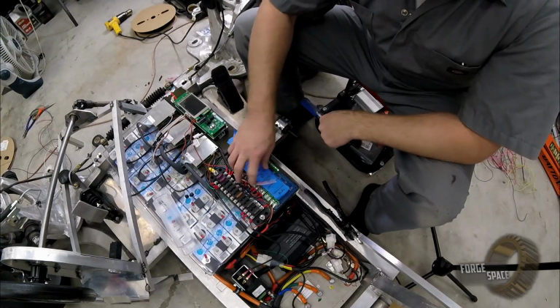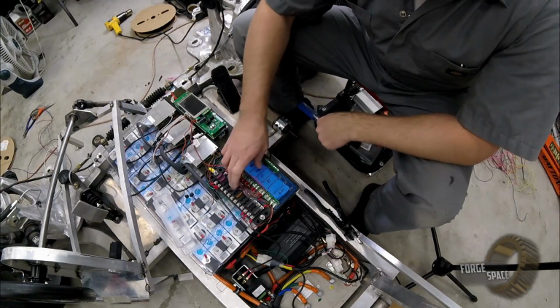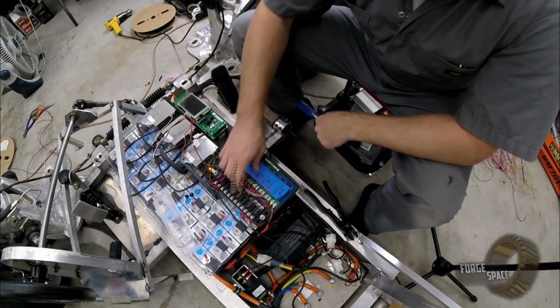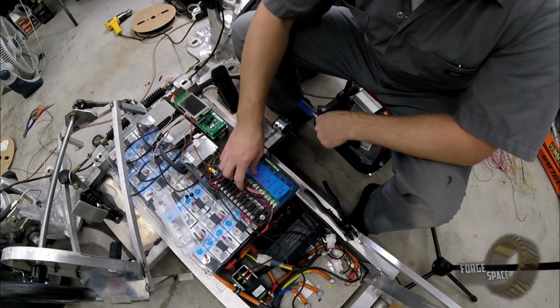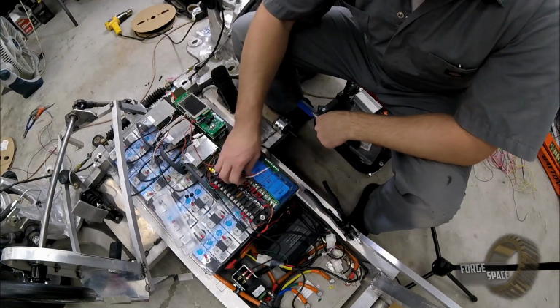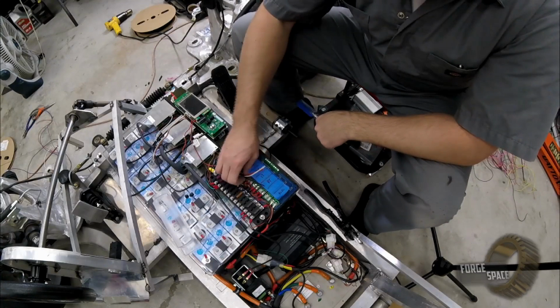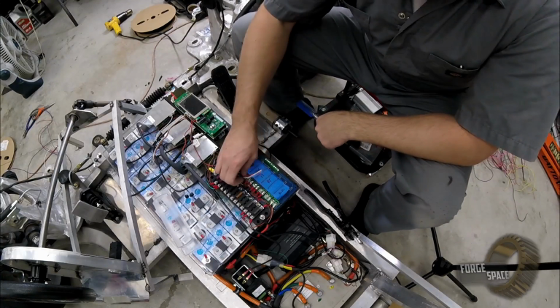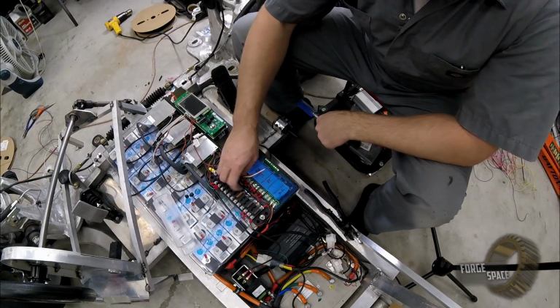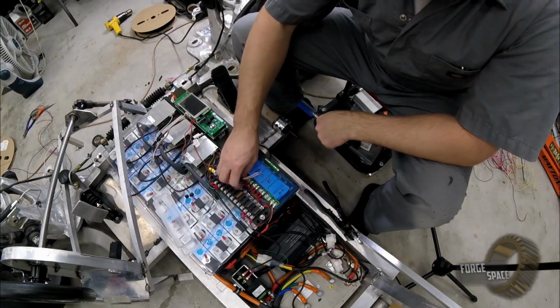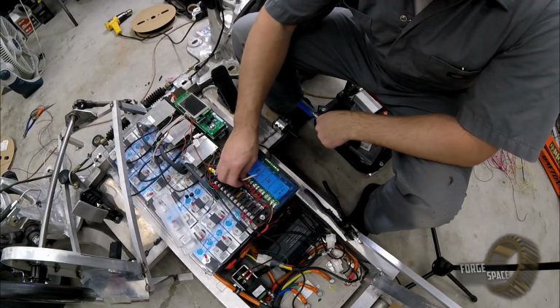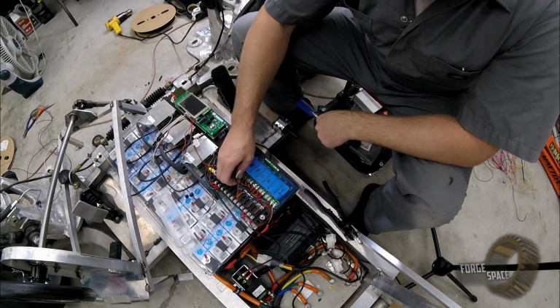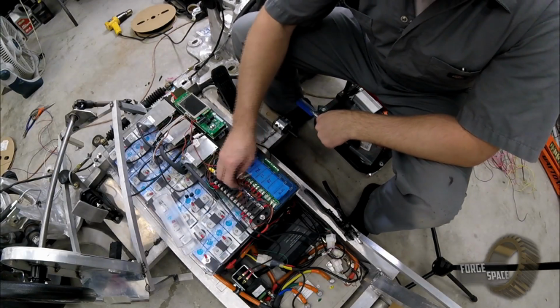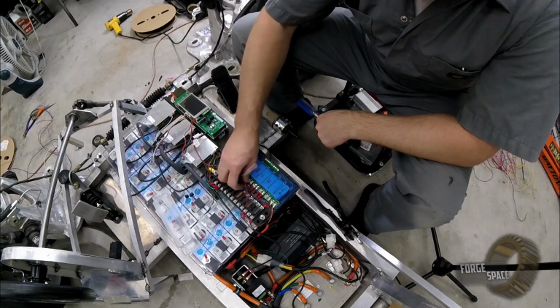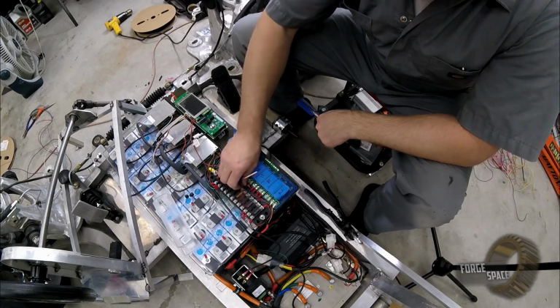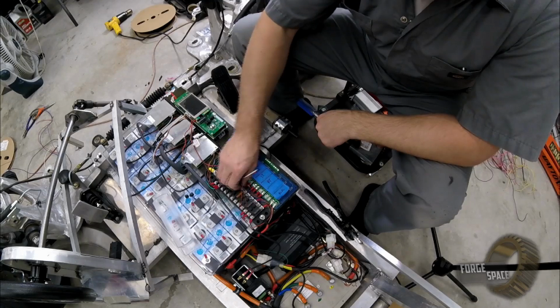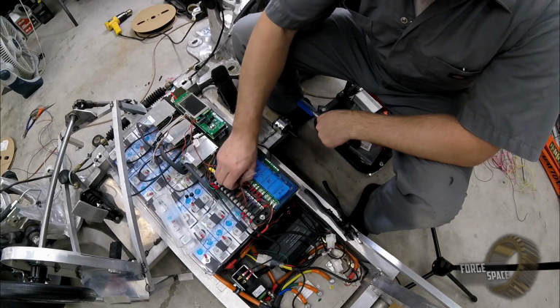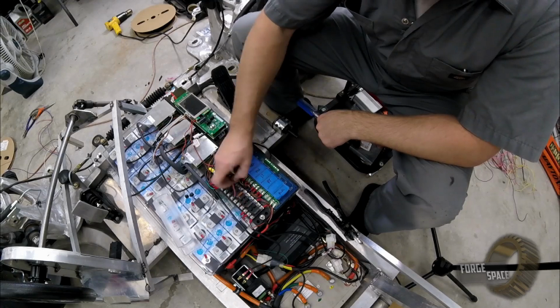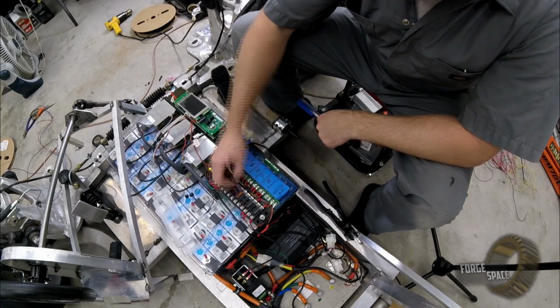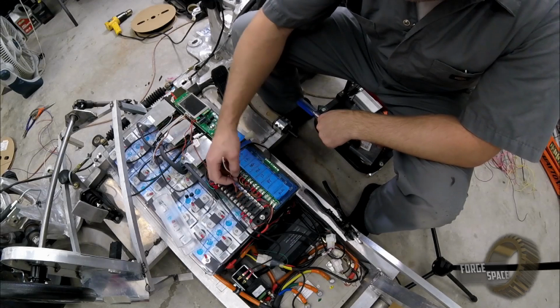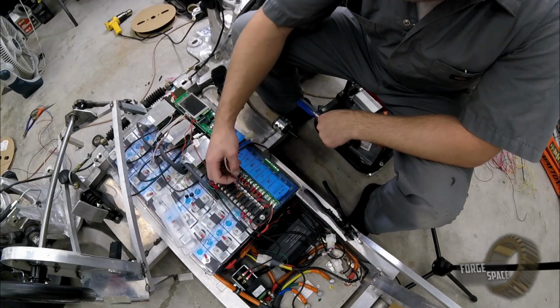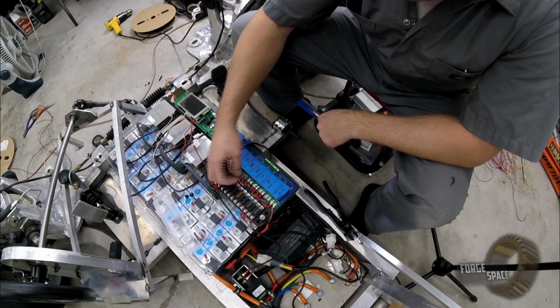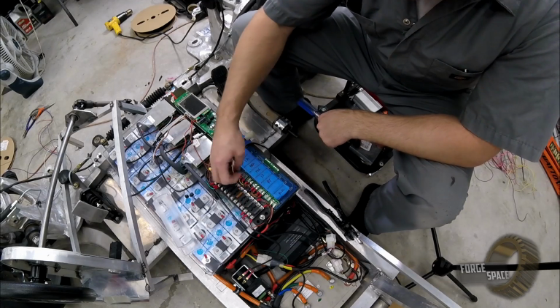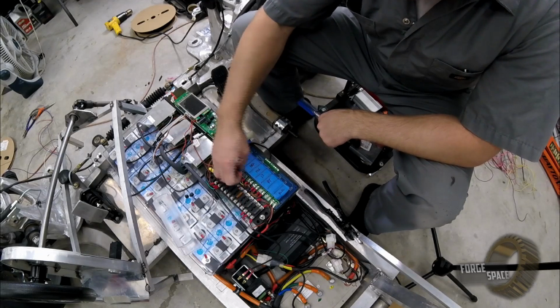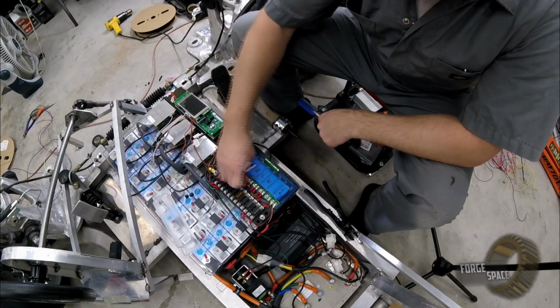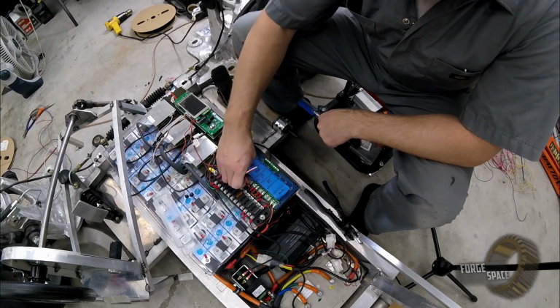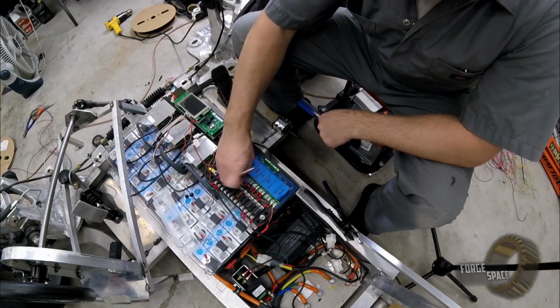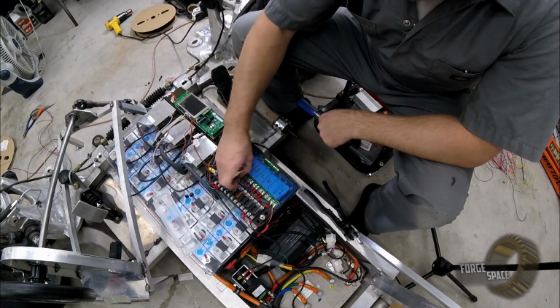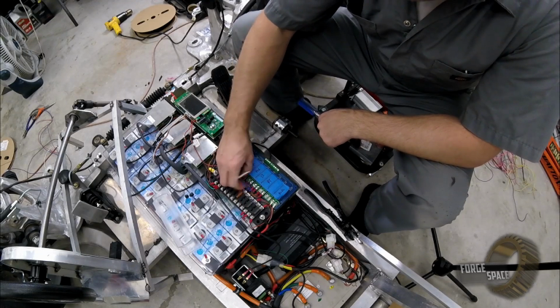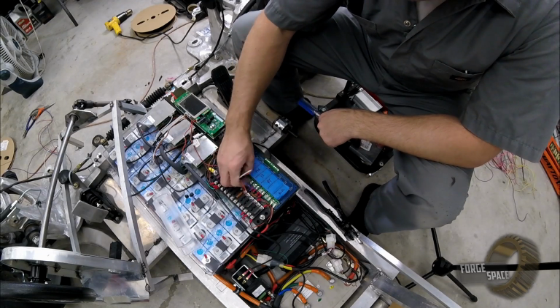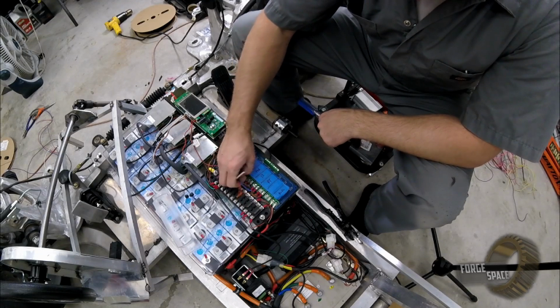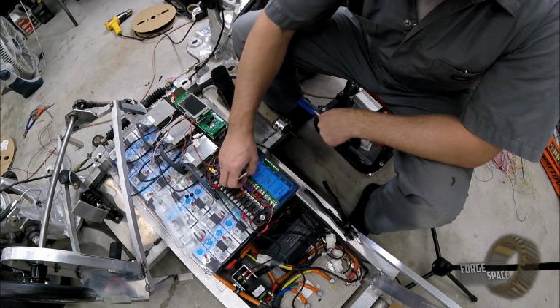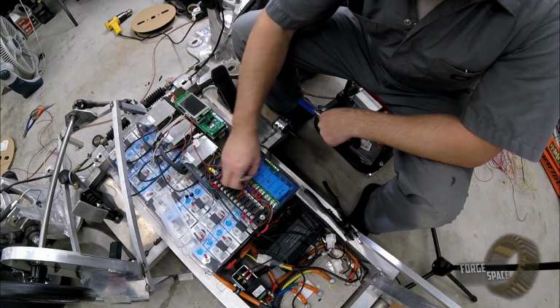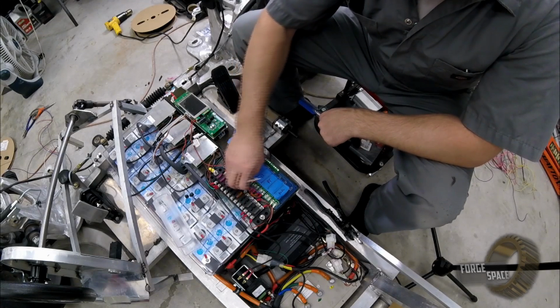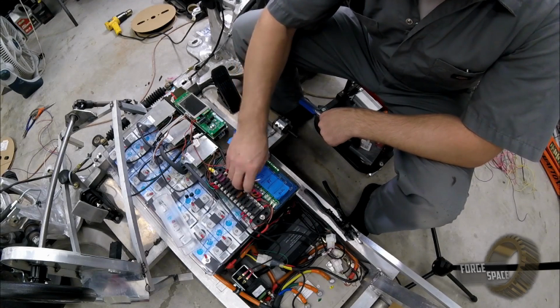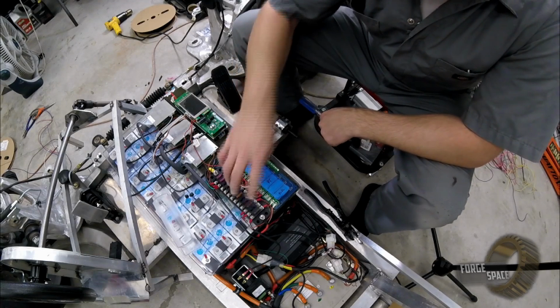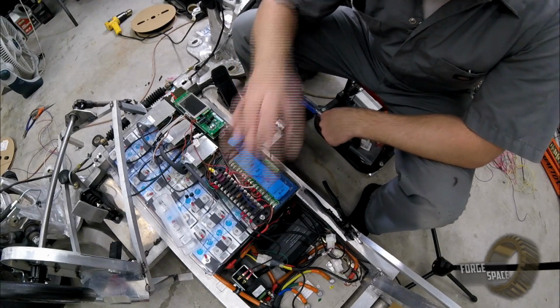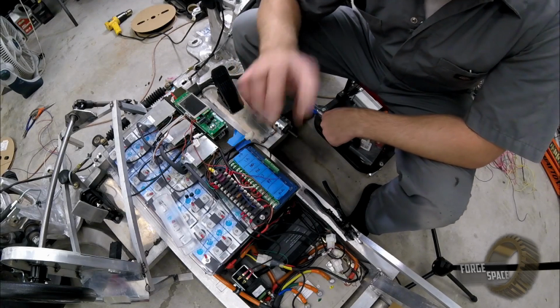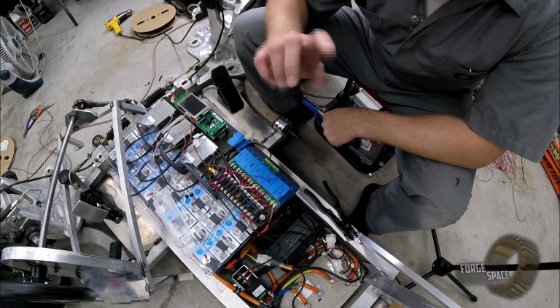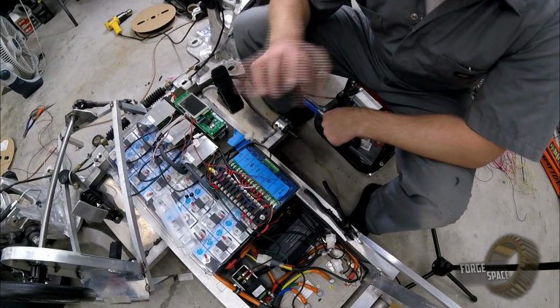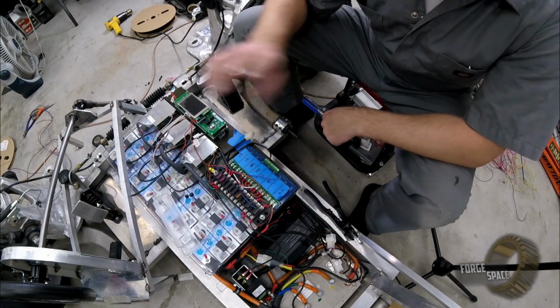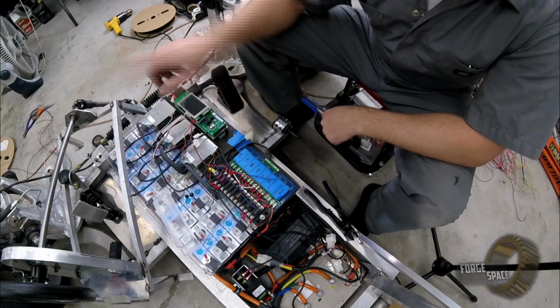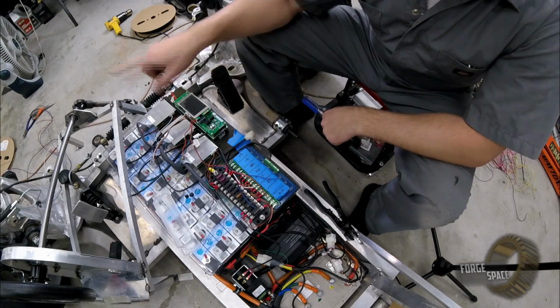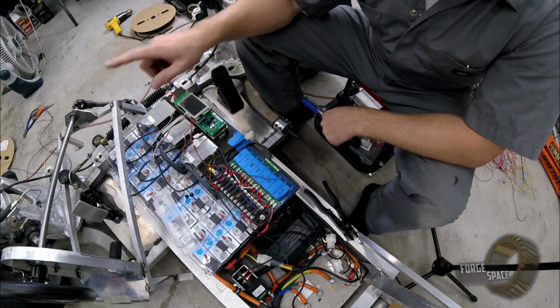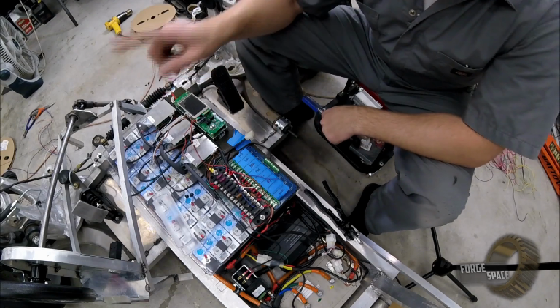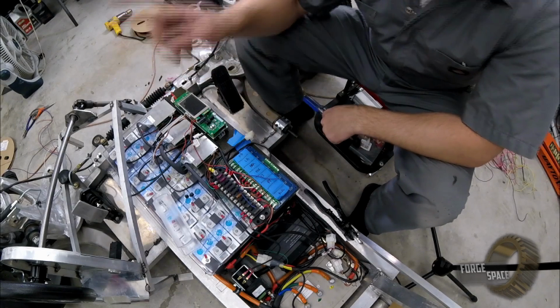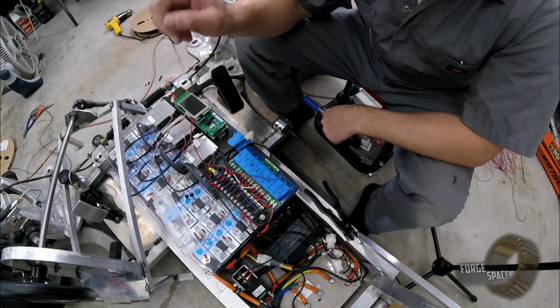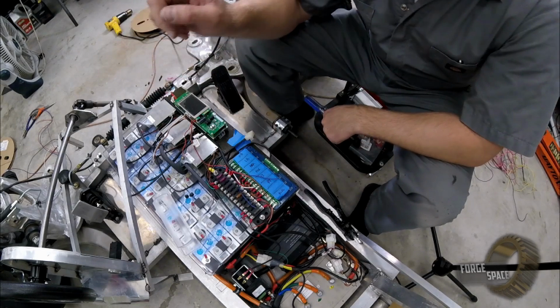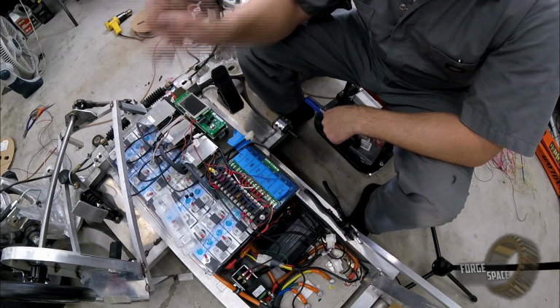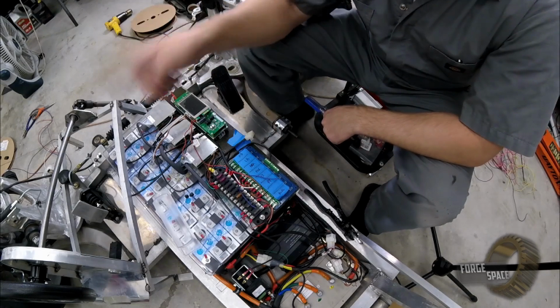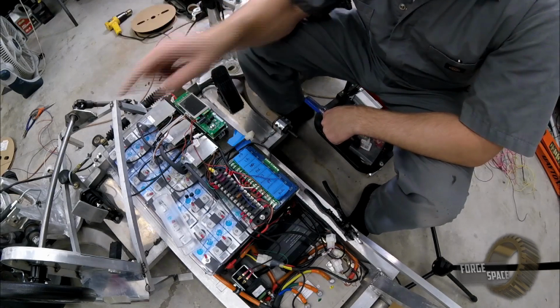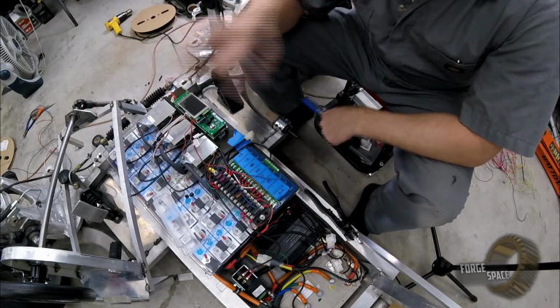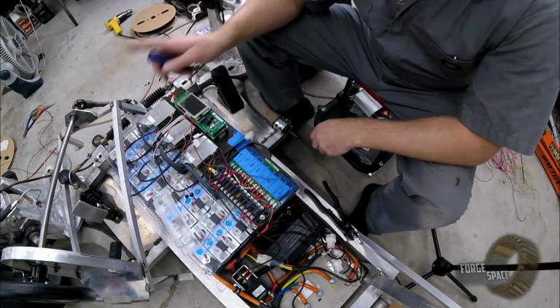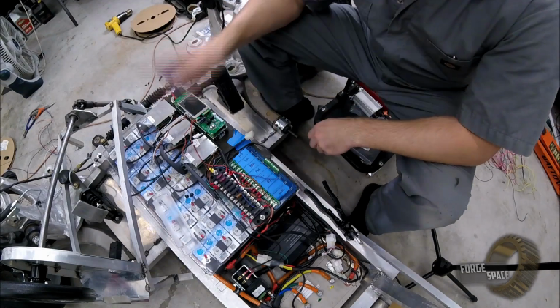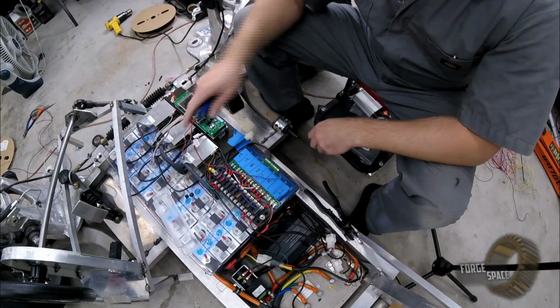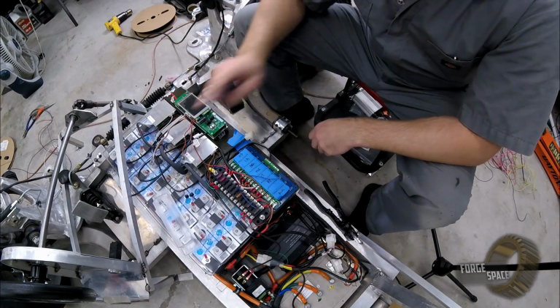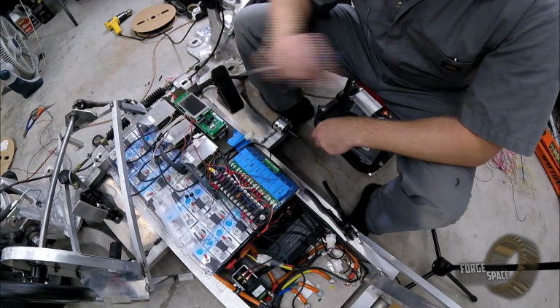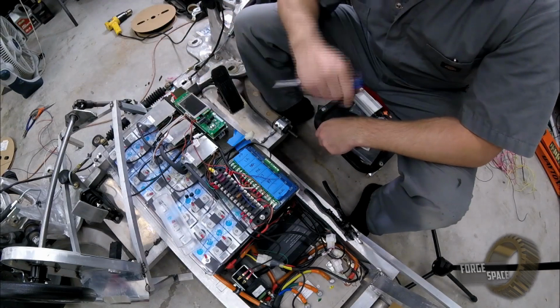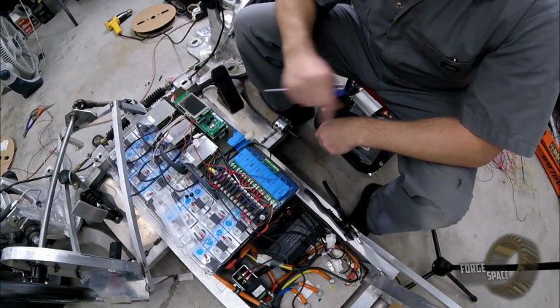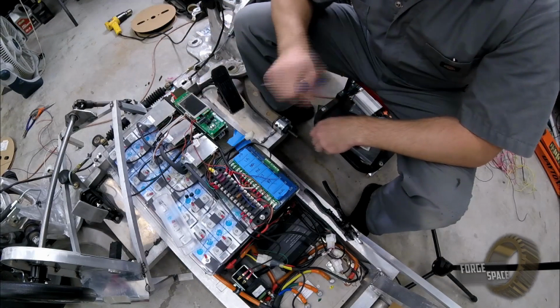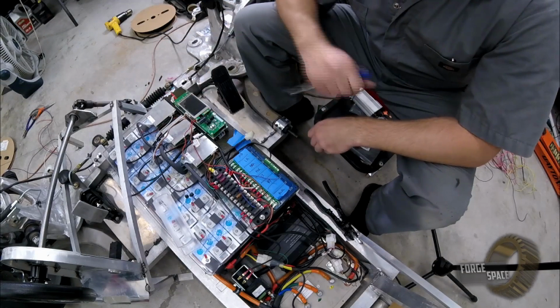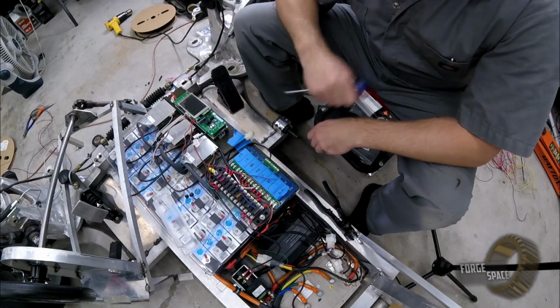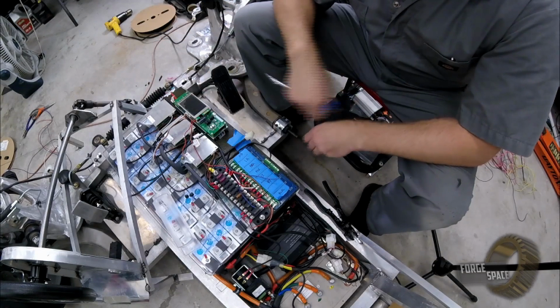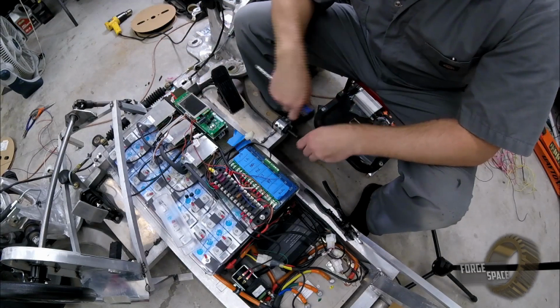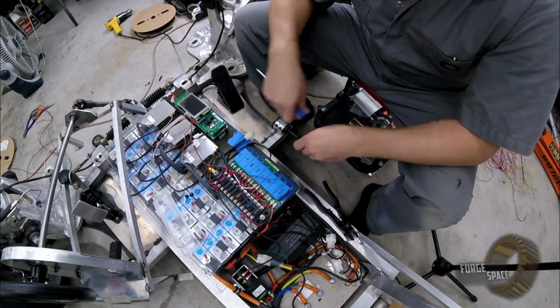I'm just going to wire these up now so we don't have to worry about it next time, and we'll worry about installing the left headlight at another time.